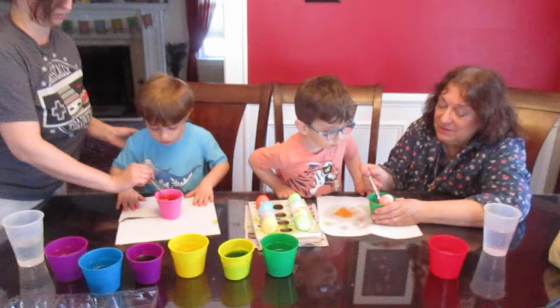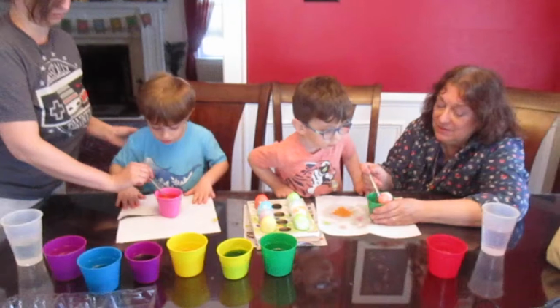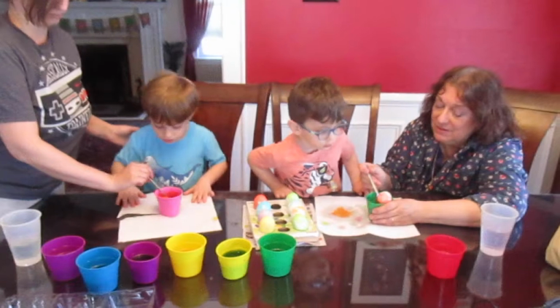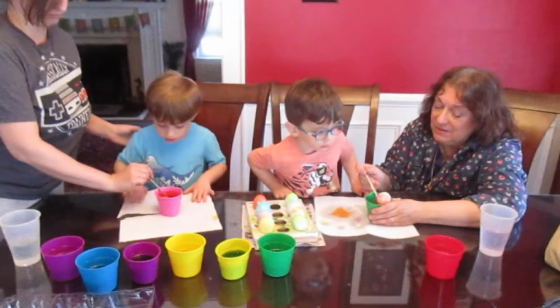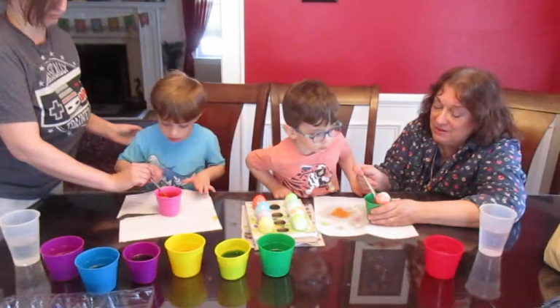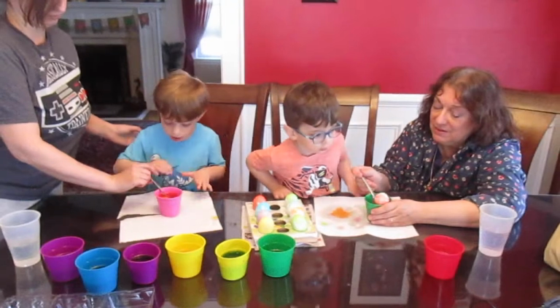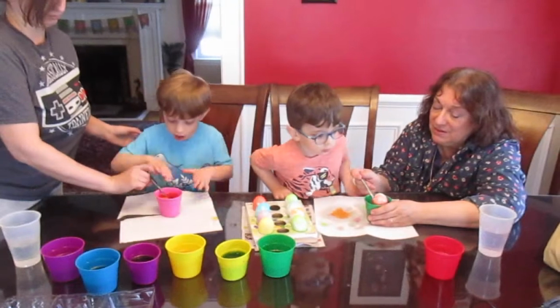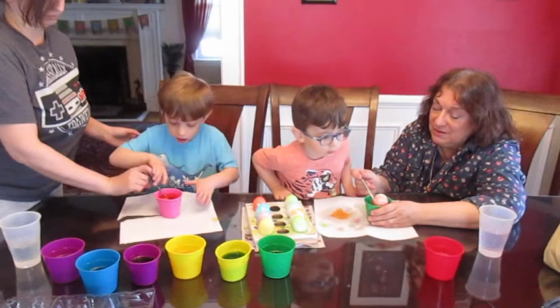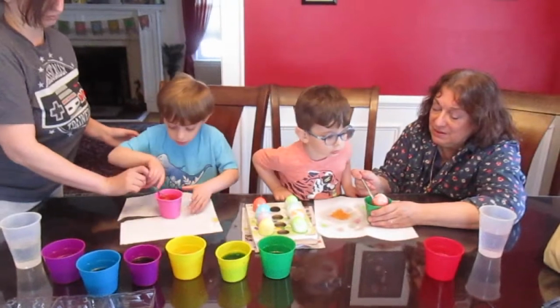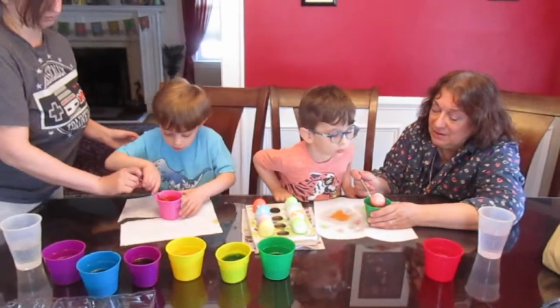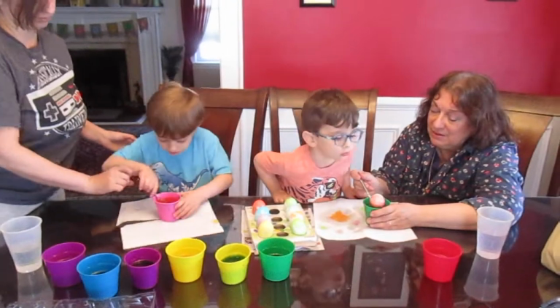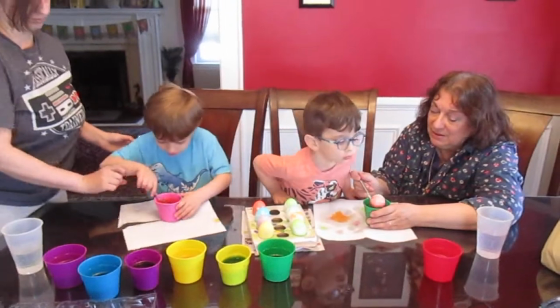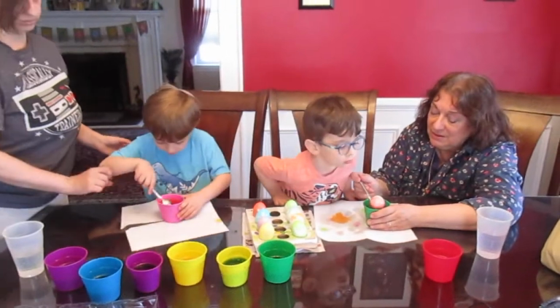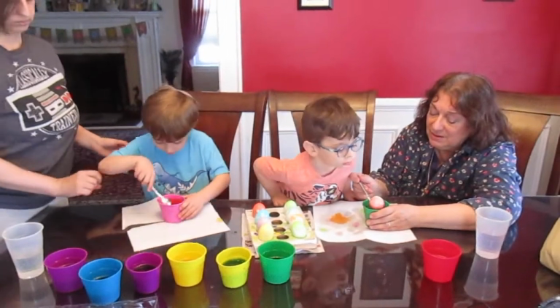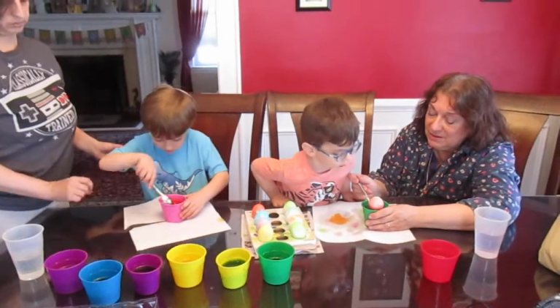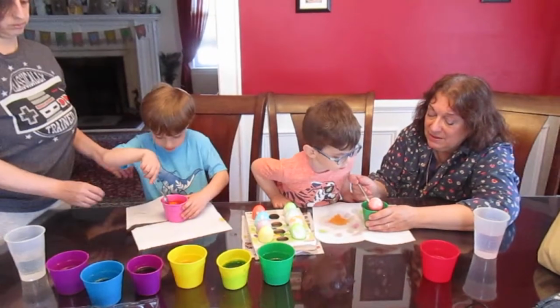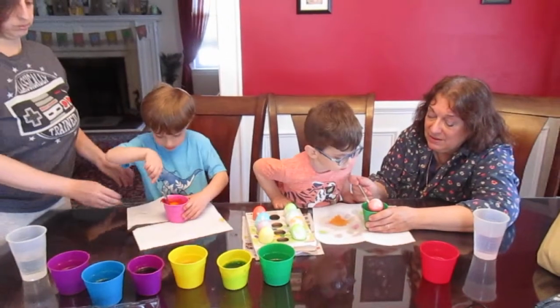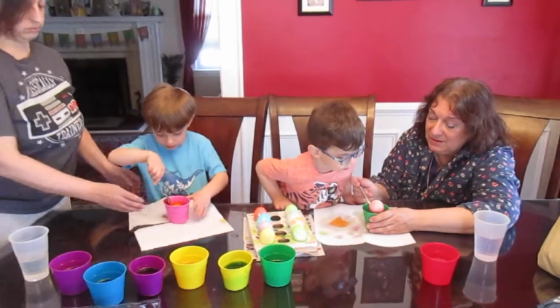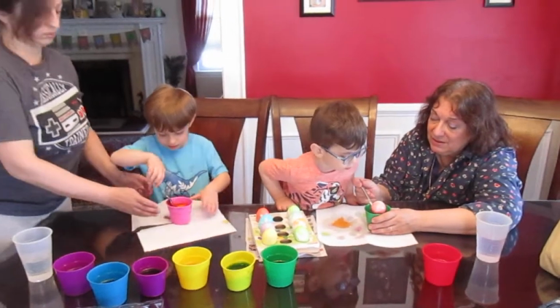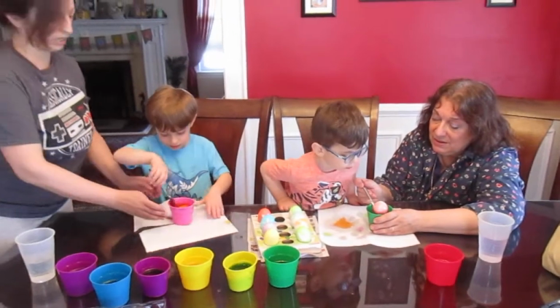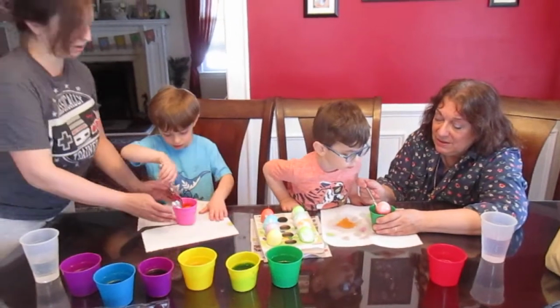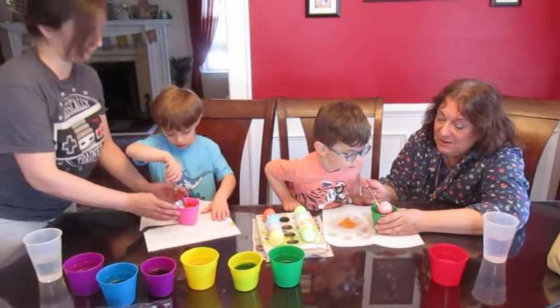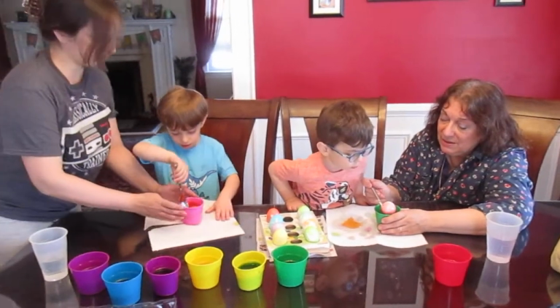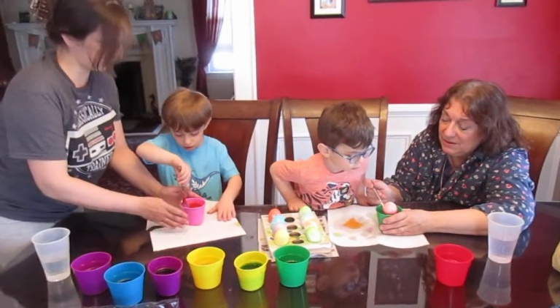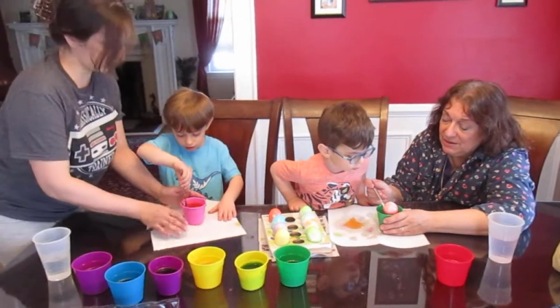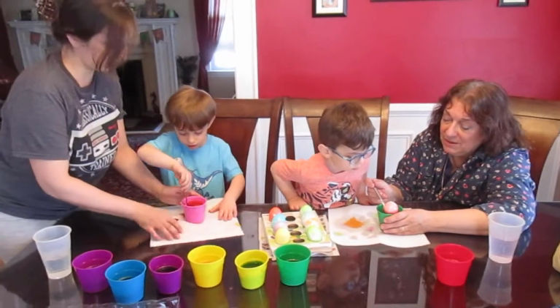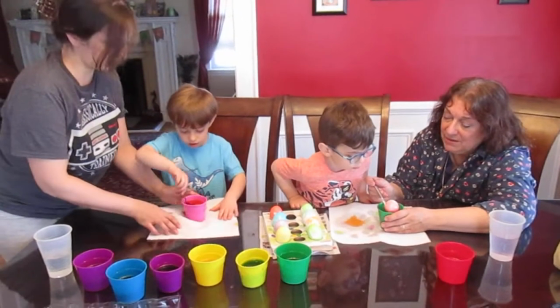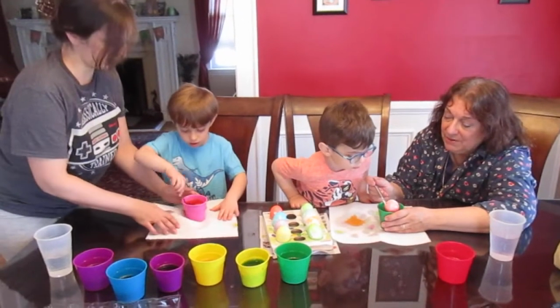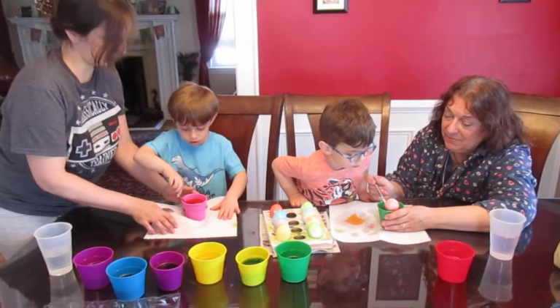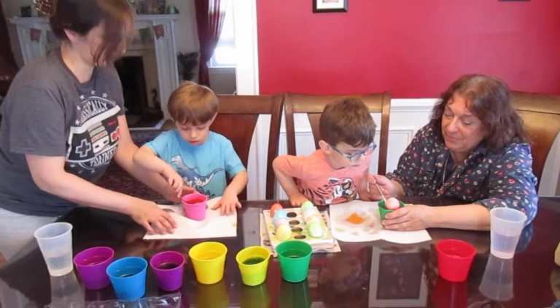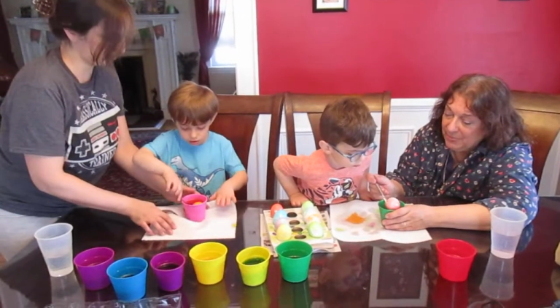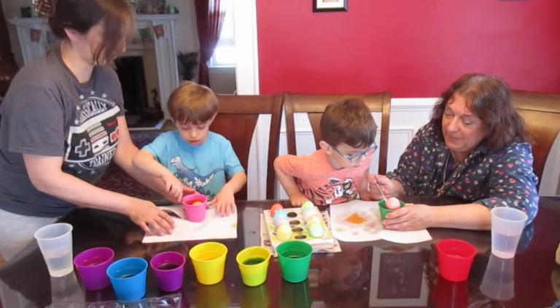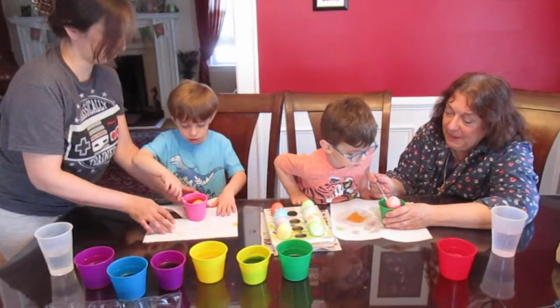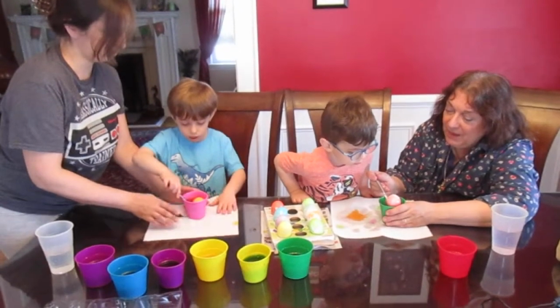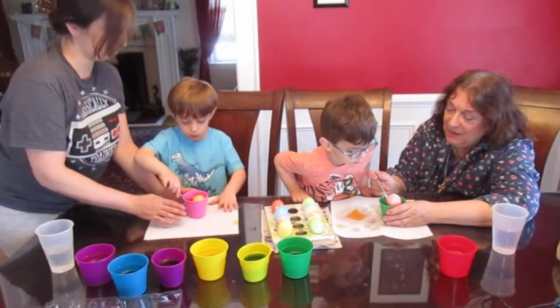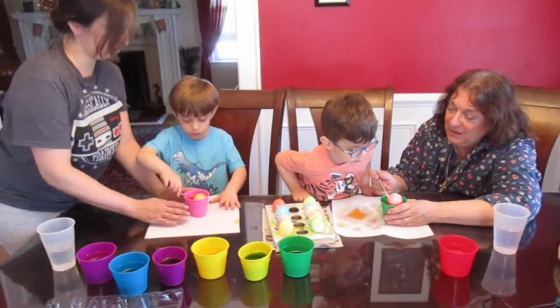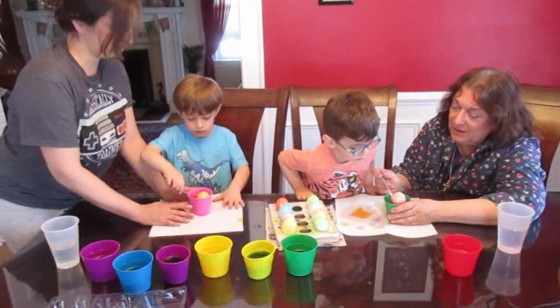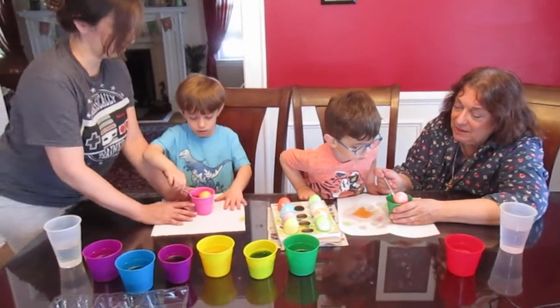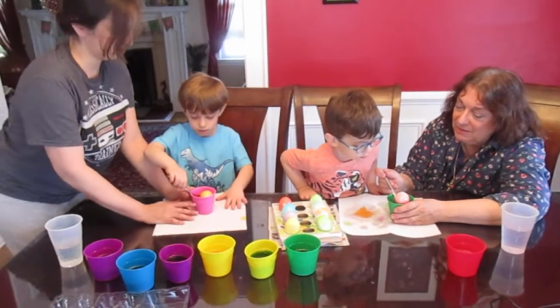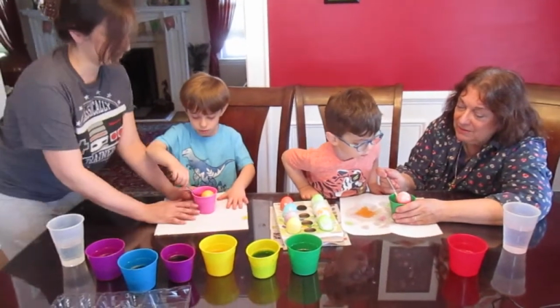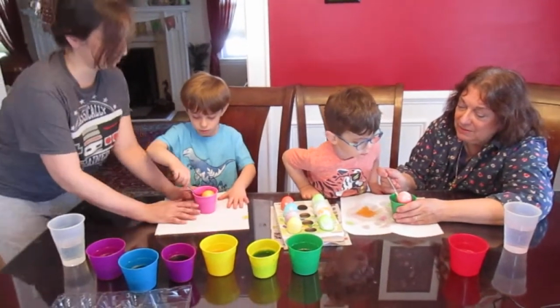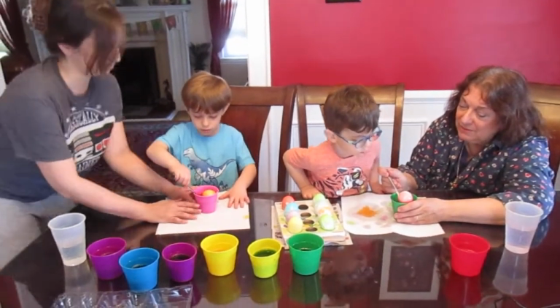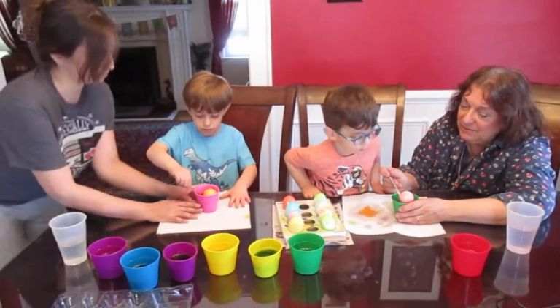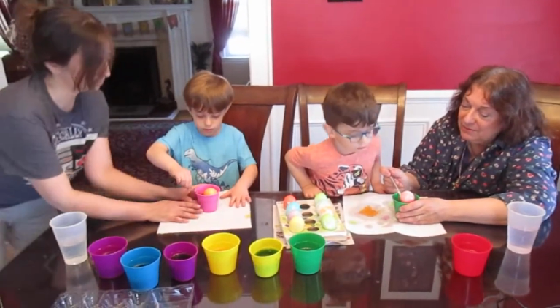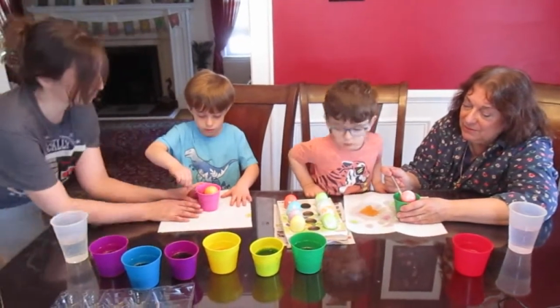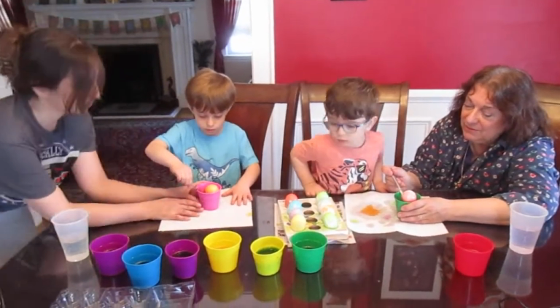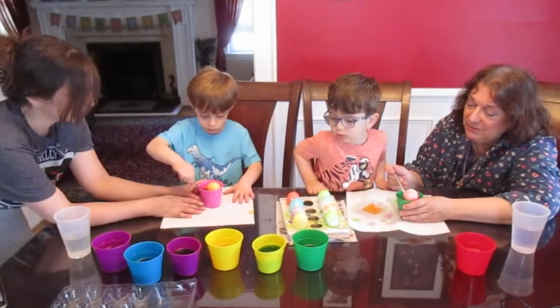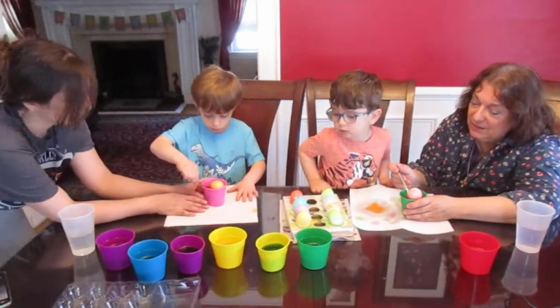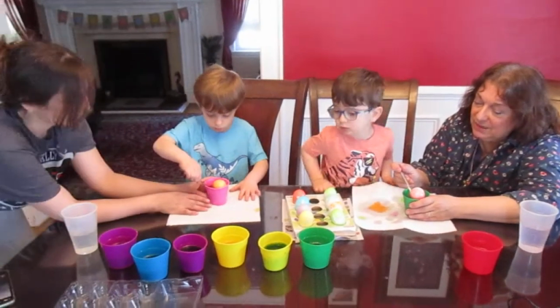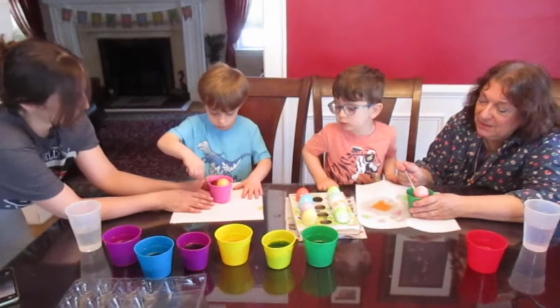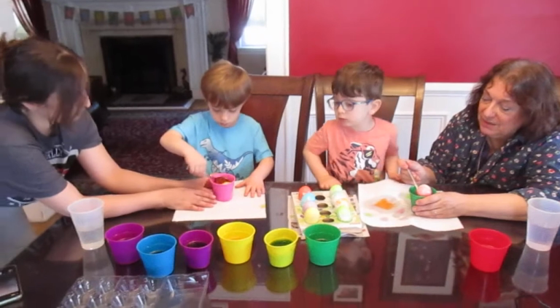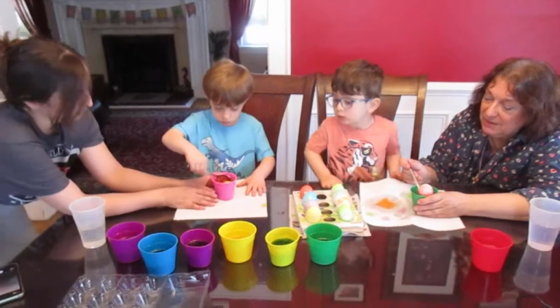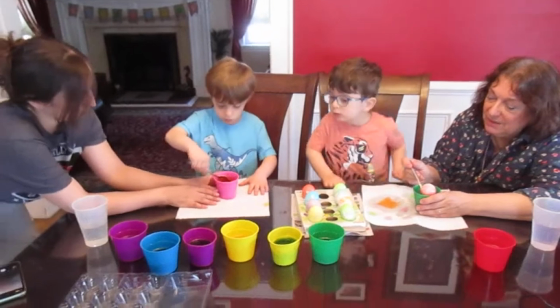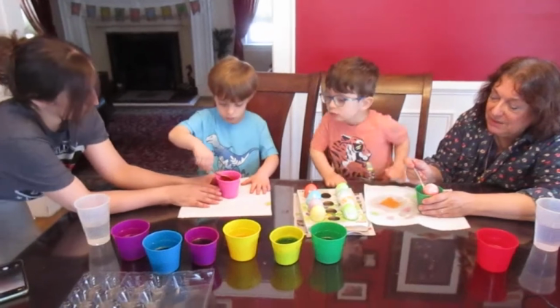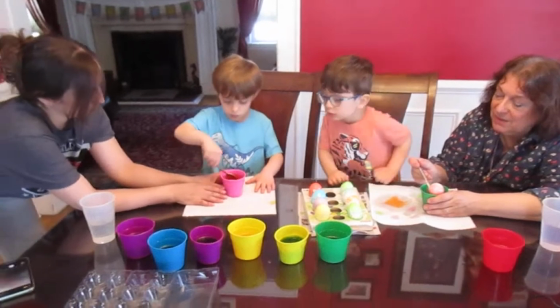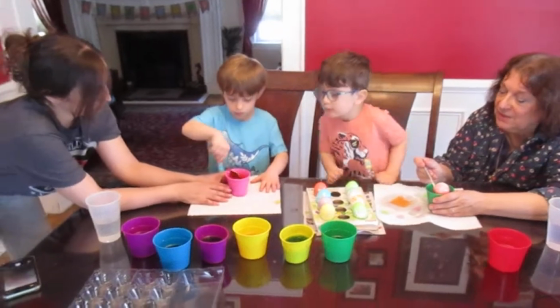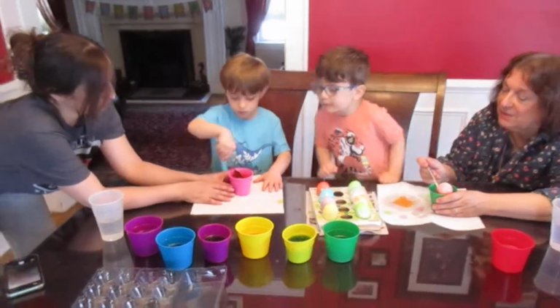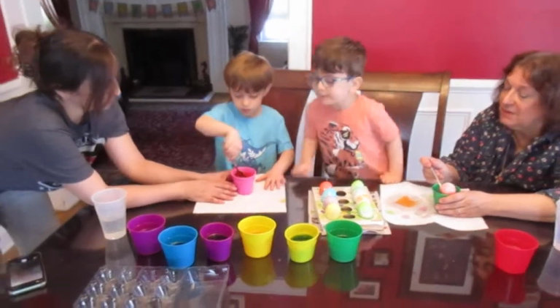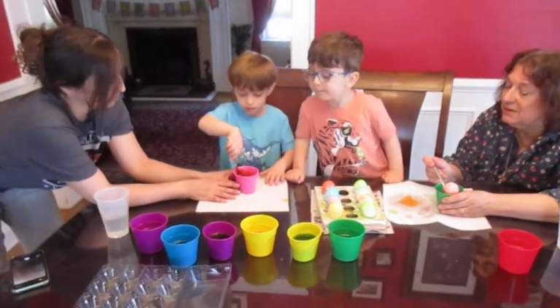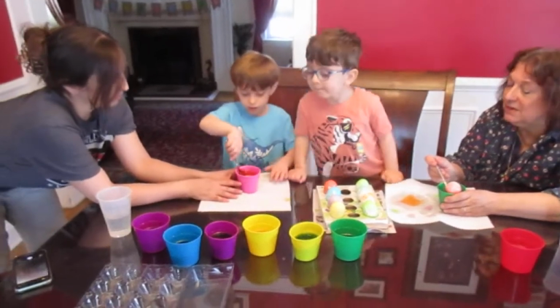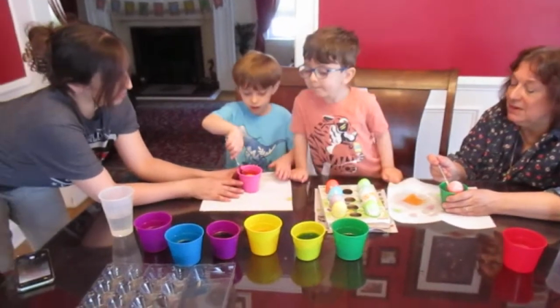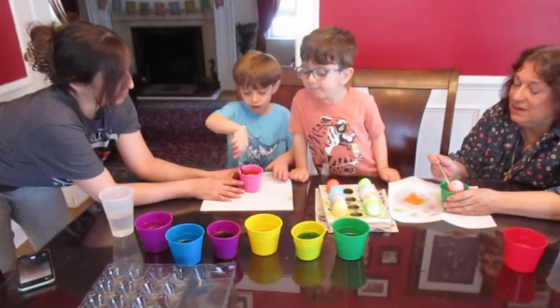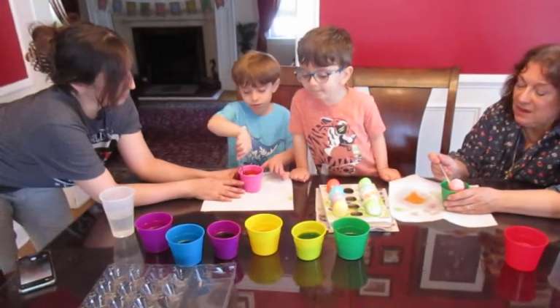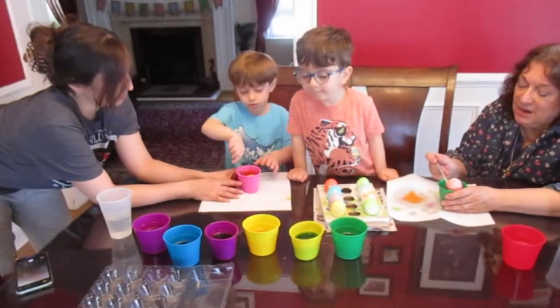It looks like oranges. Careful, careful. It looks like oranges.